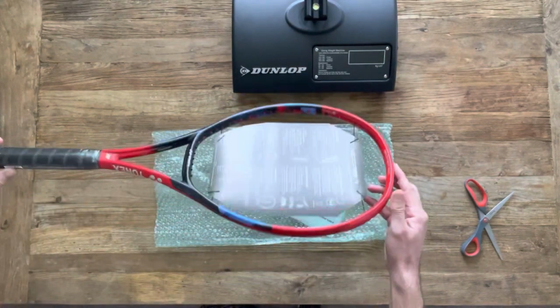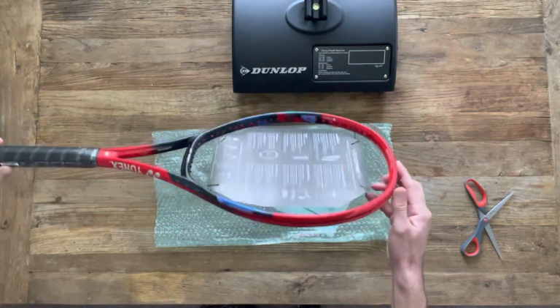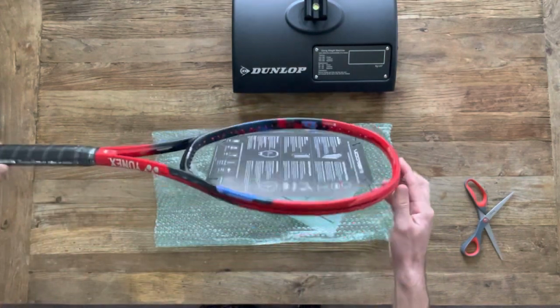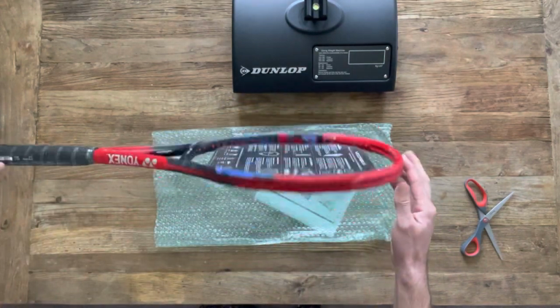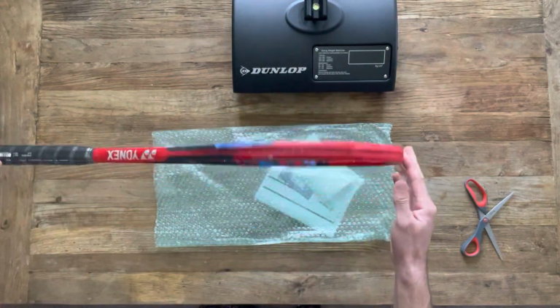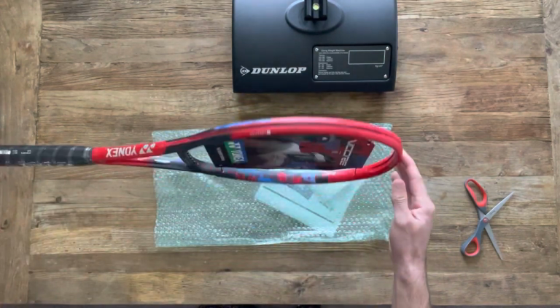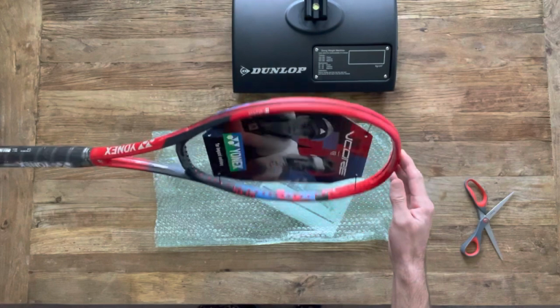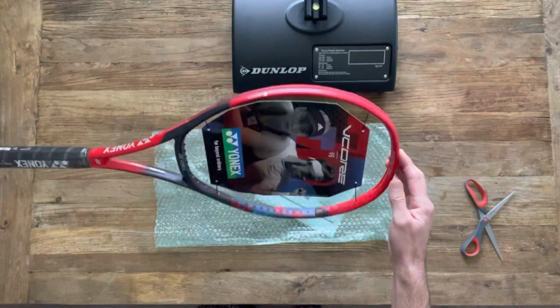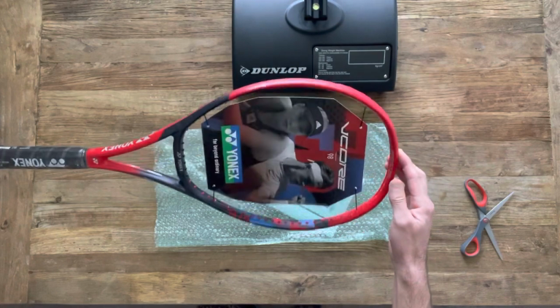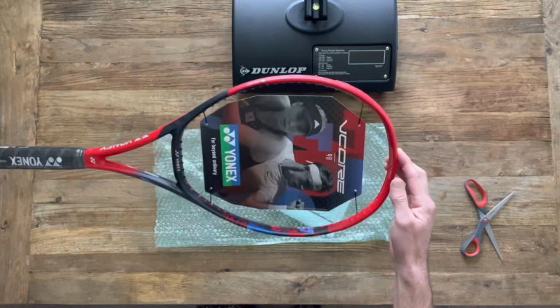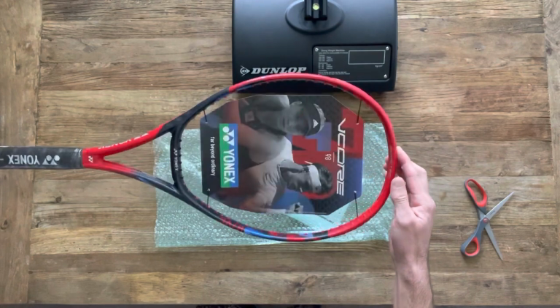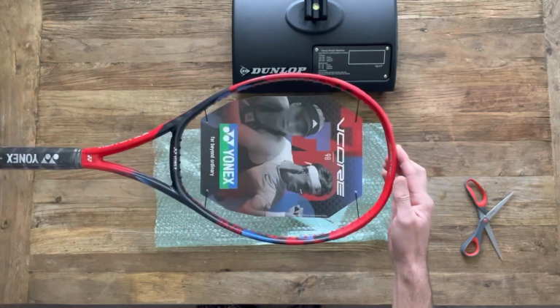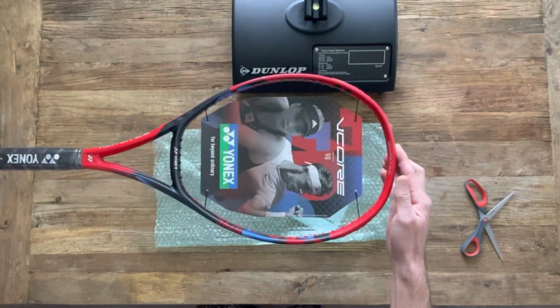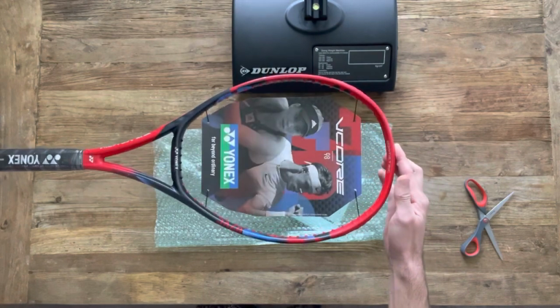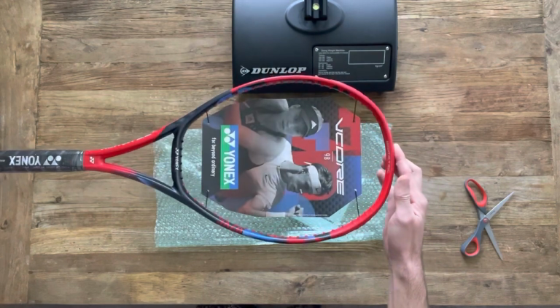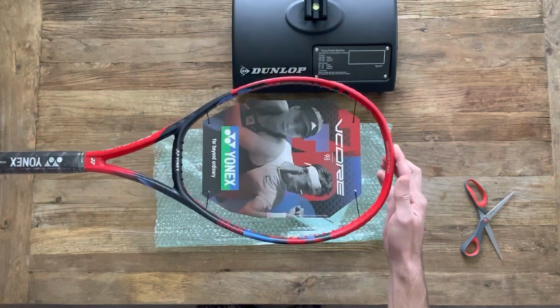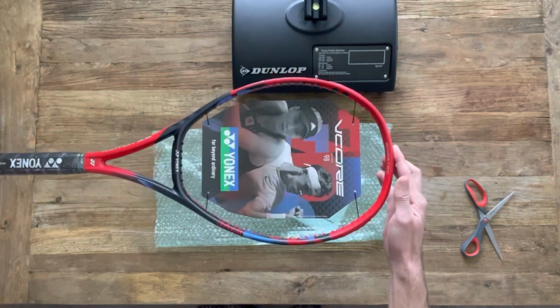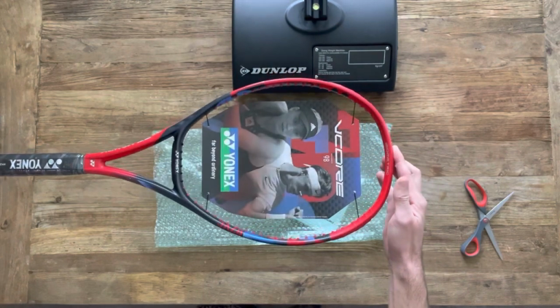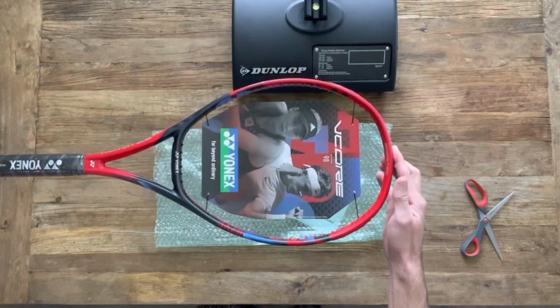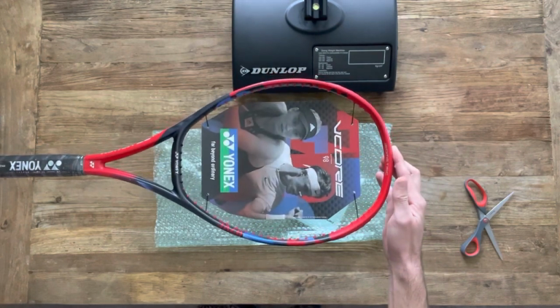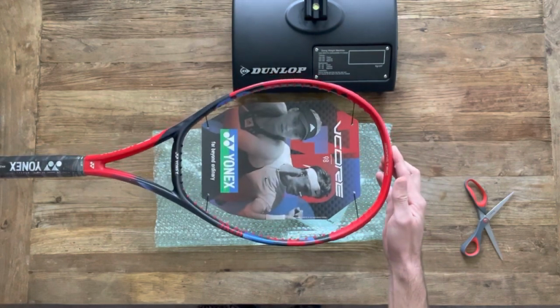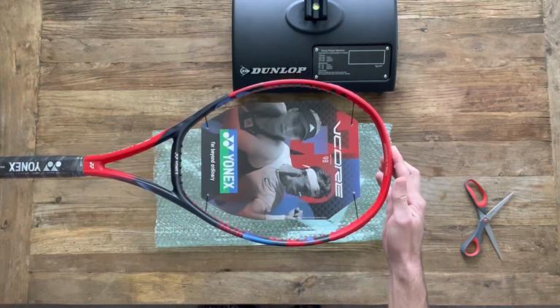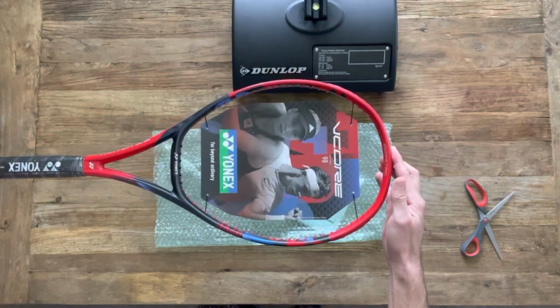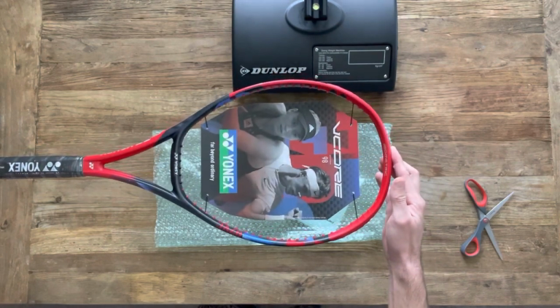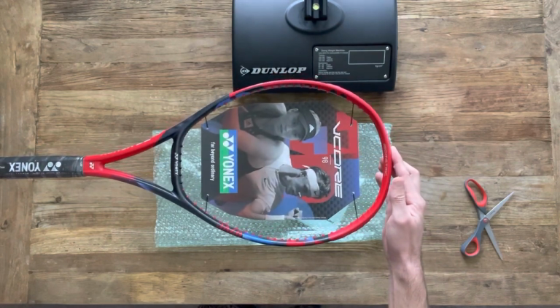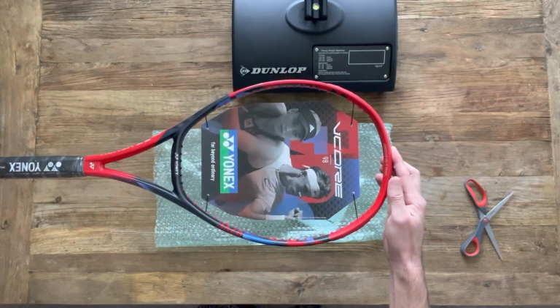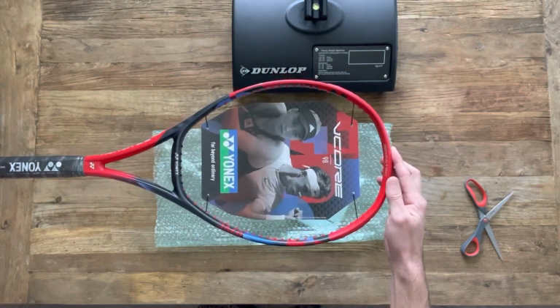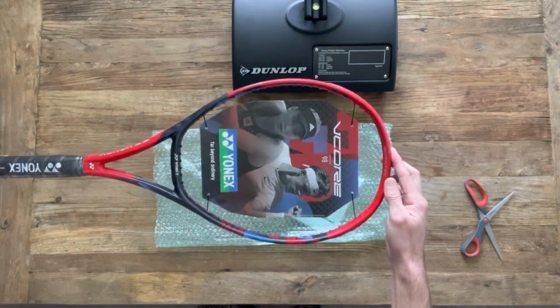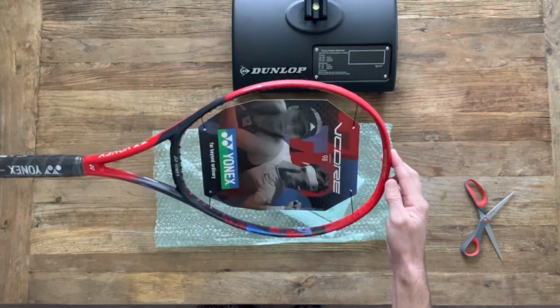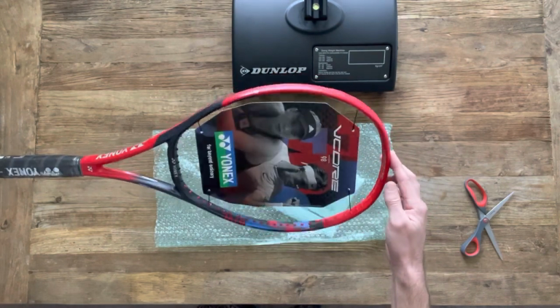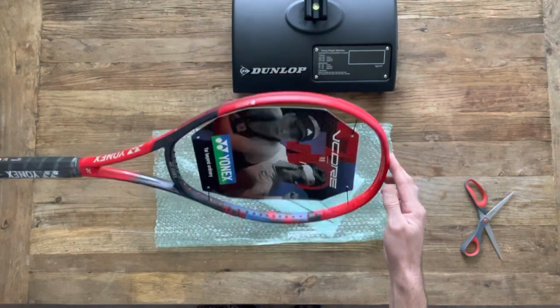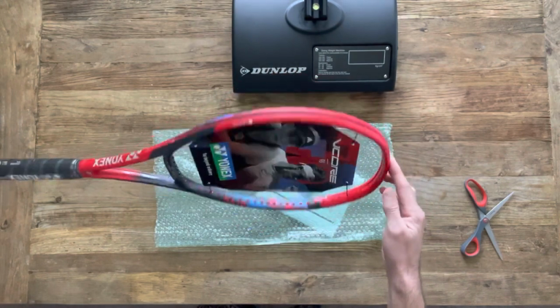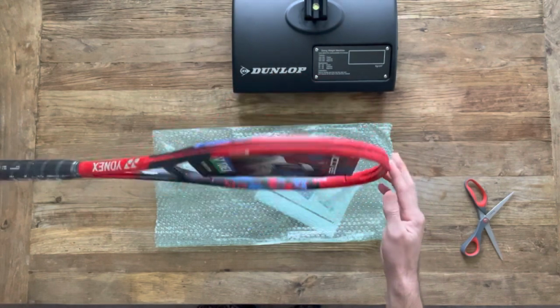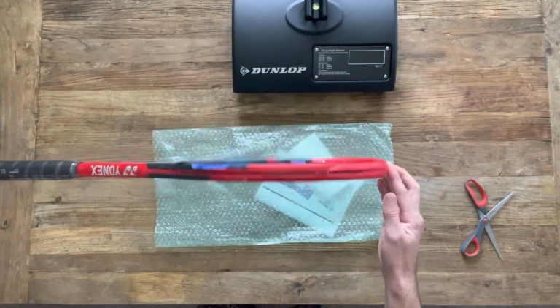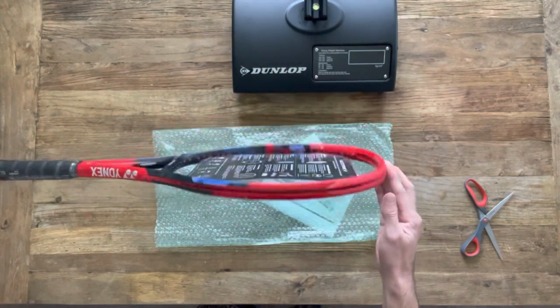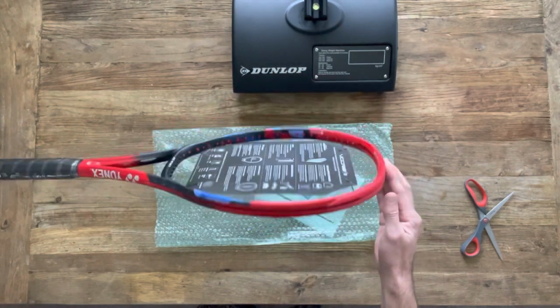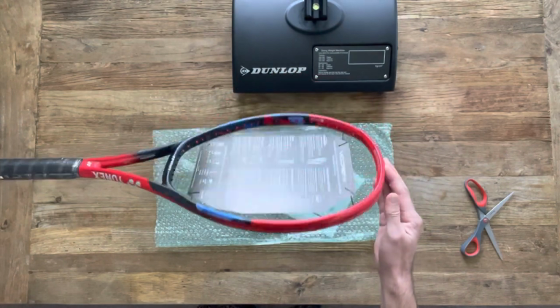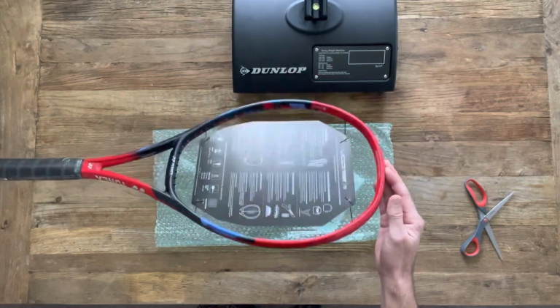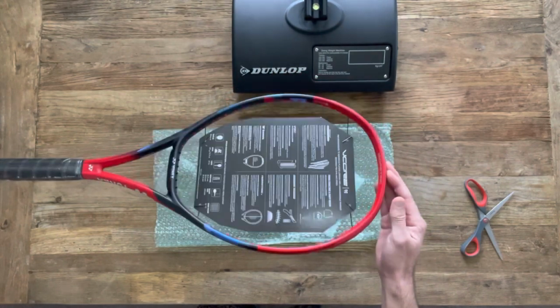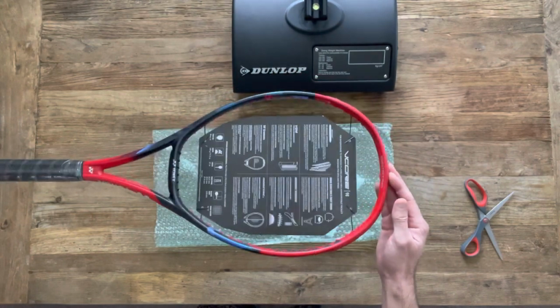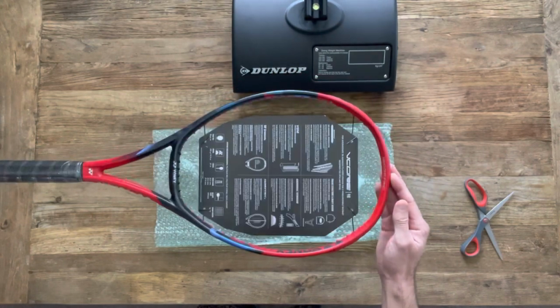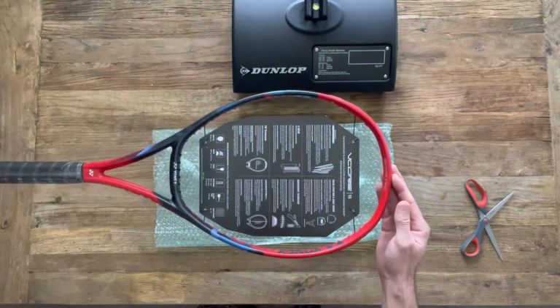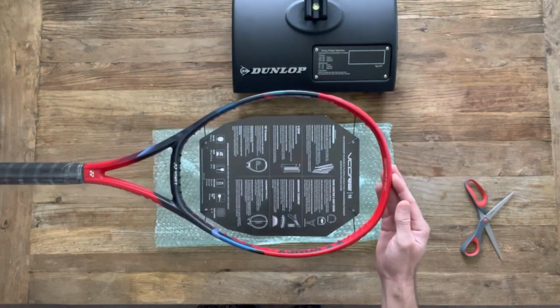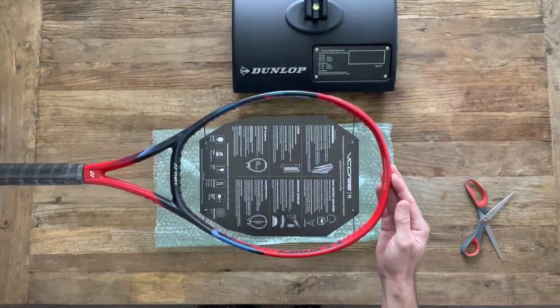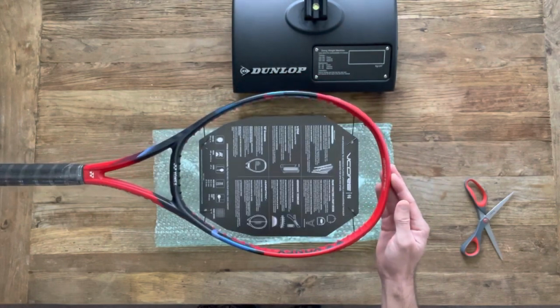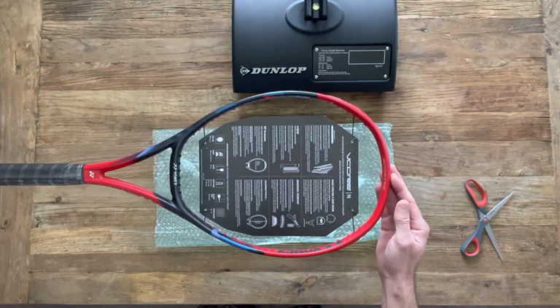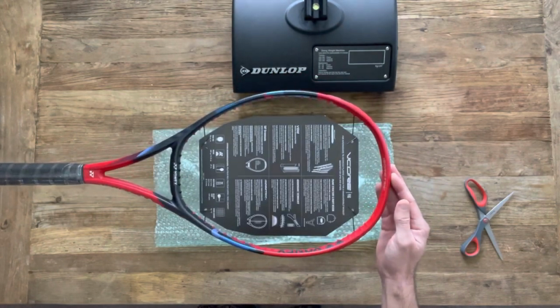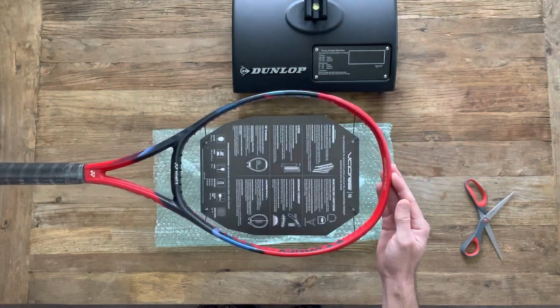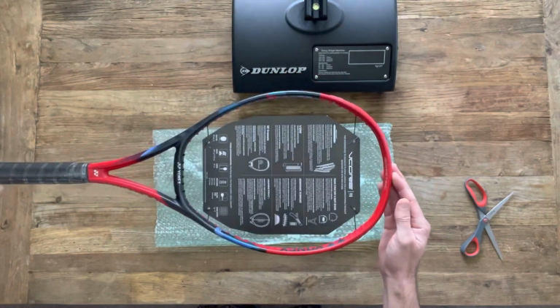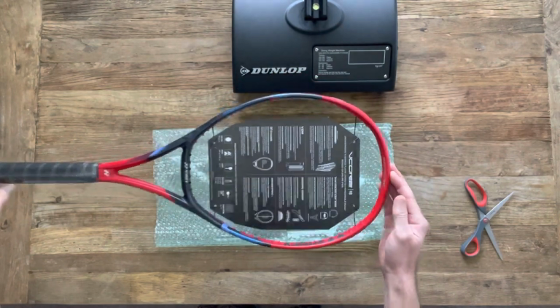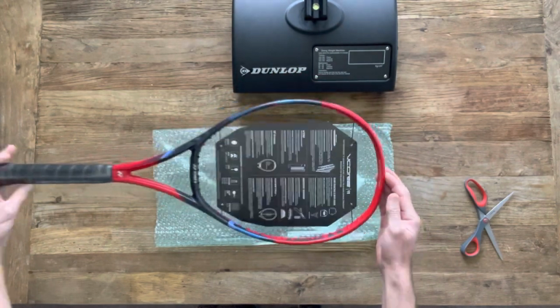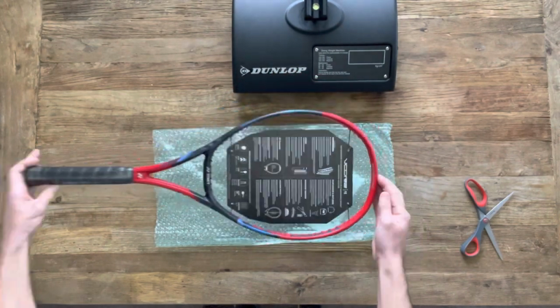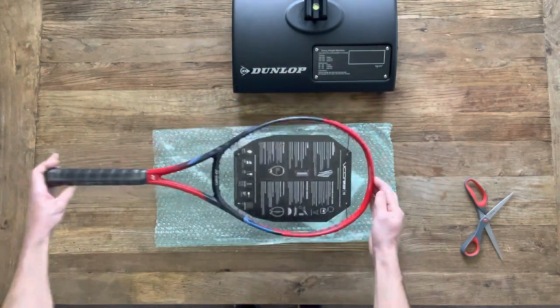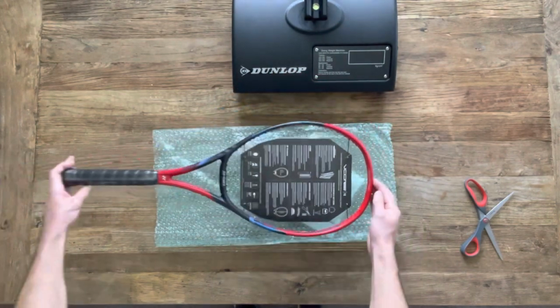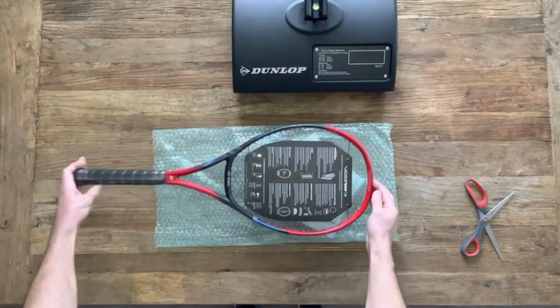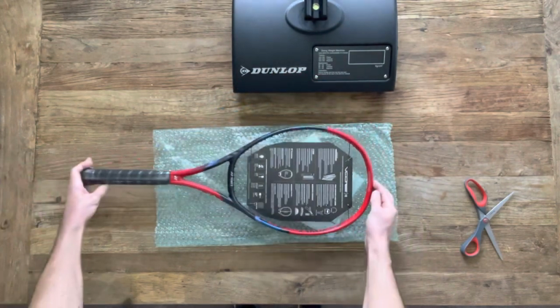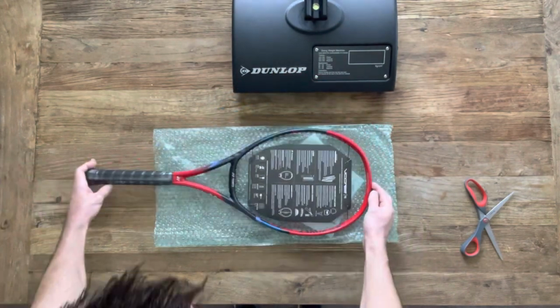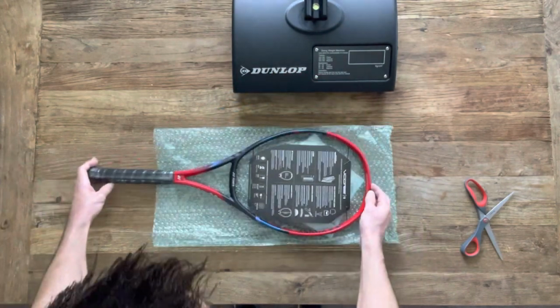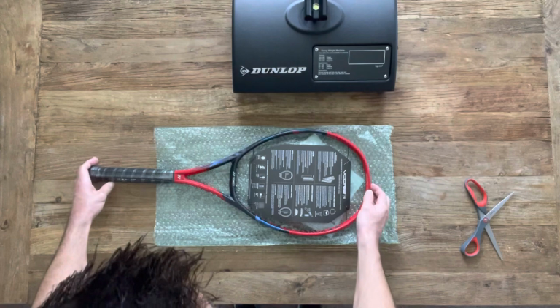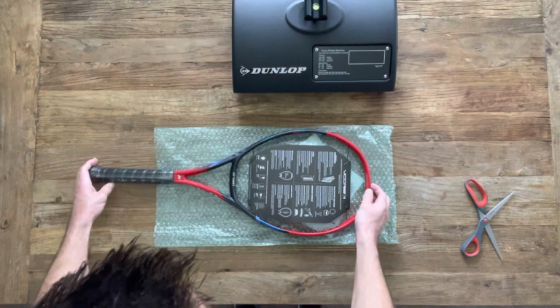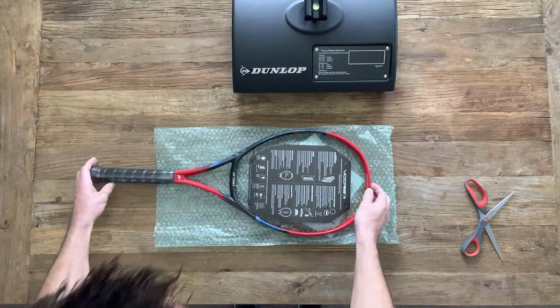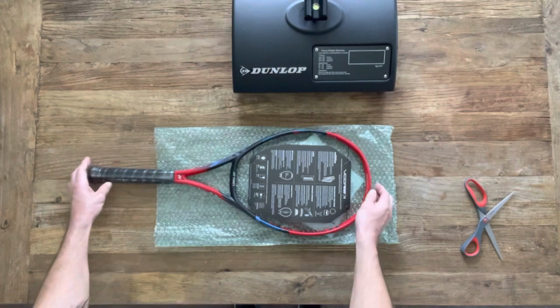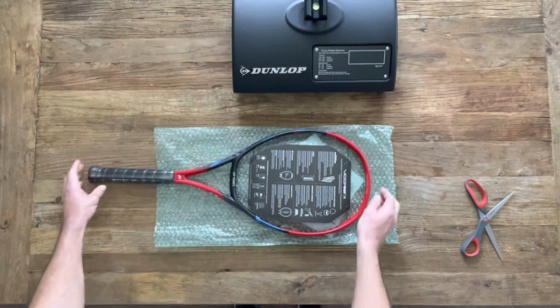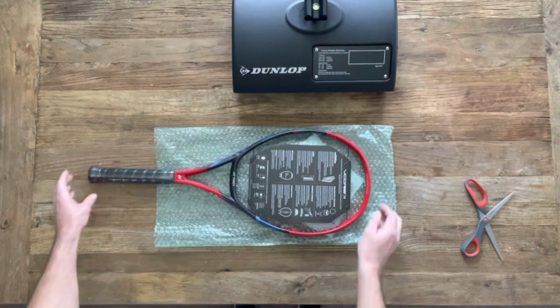If you haven't subscribed yet, please consider doing so and it would be greatly appreciated. So here it is — the new V-Core 98. Let's start by checking the specs and the quality control.